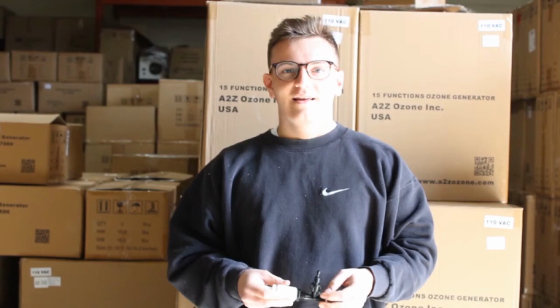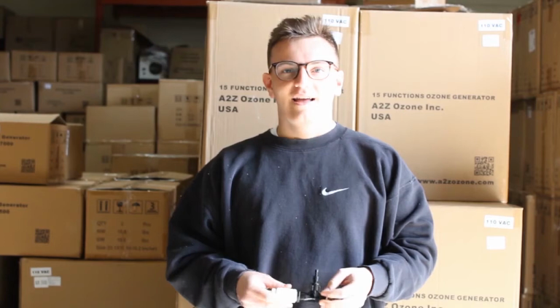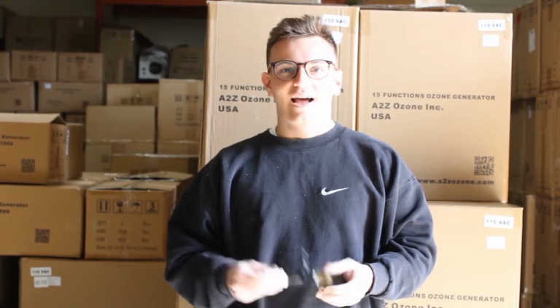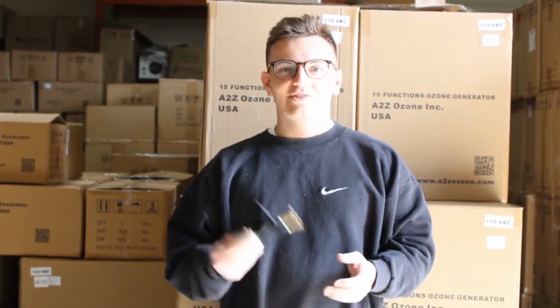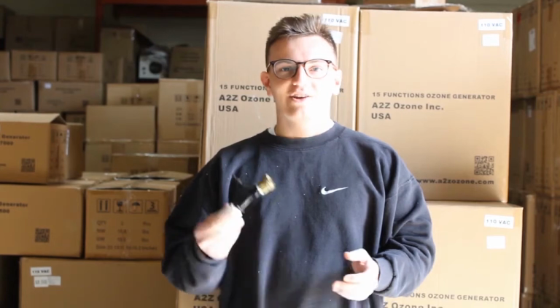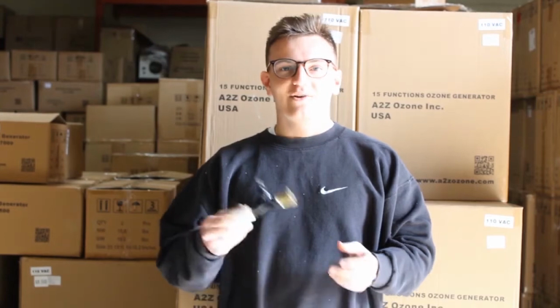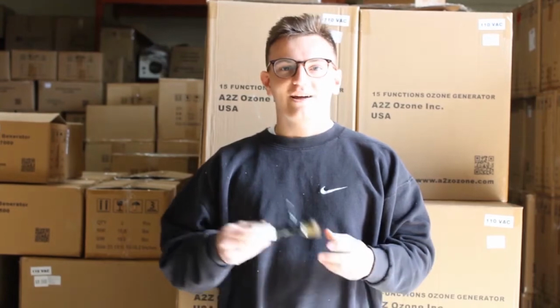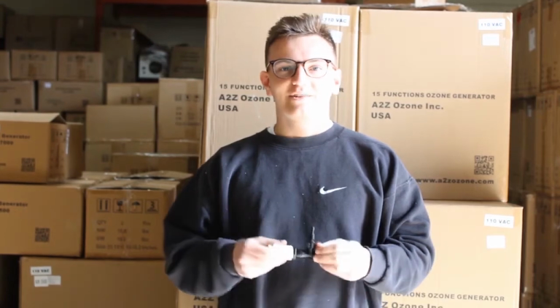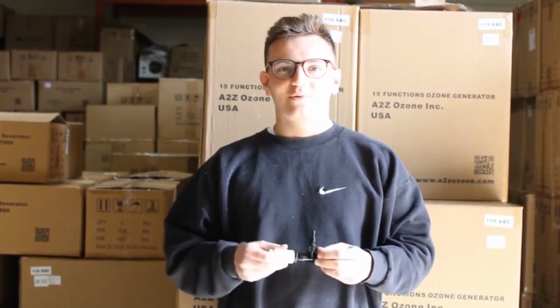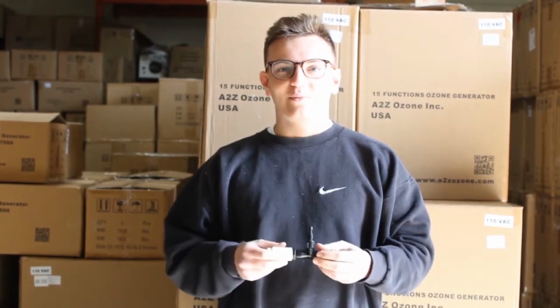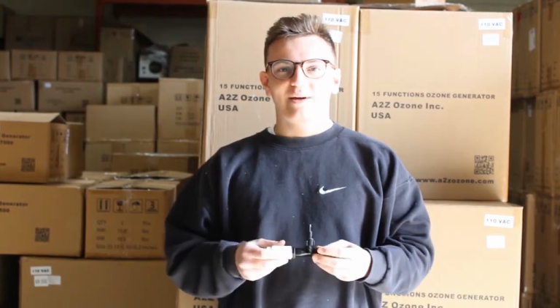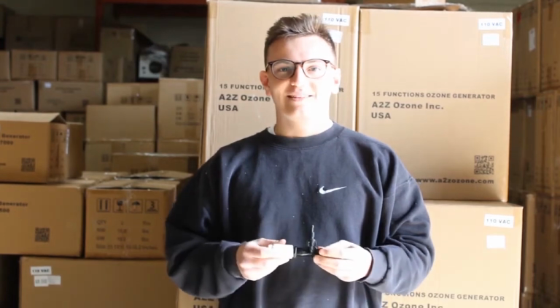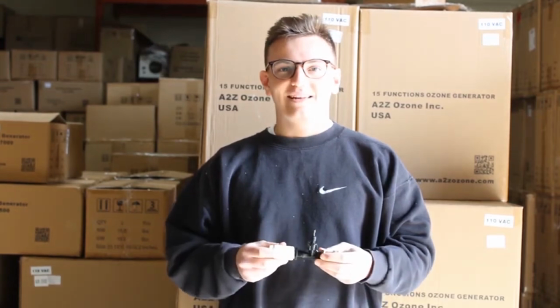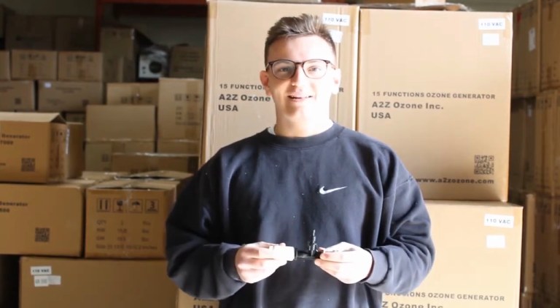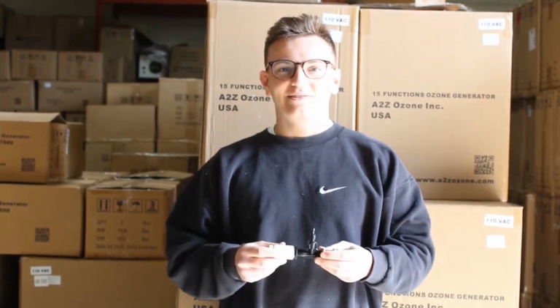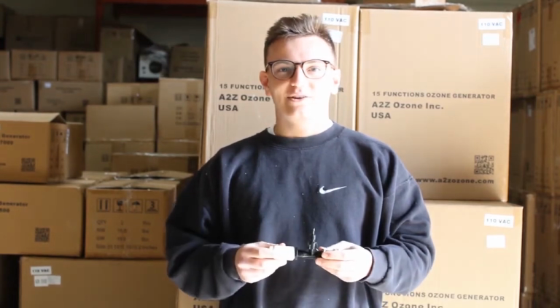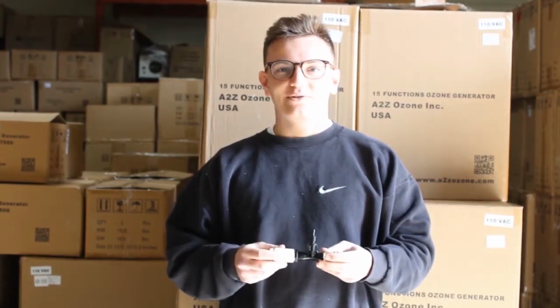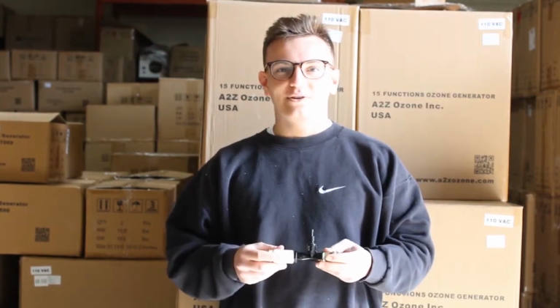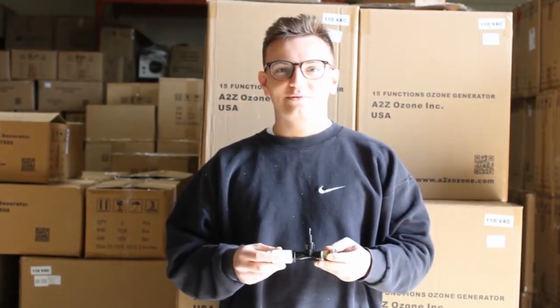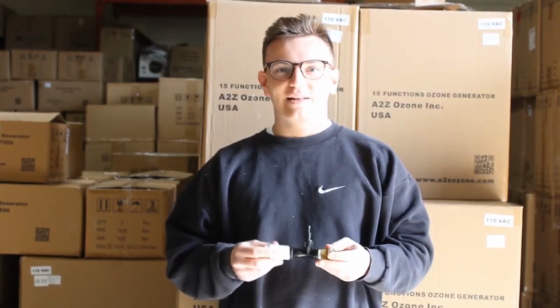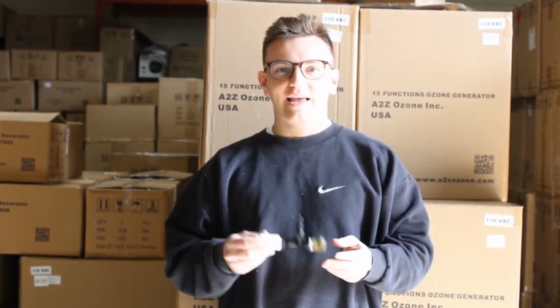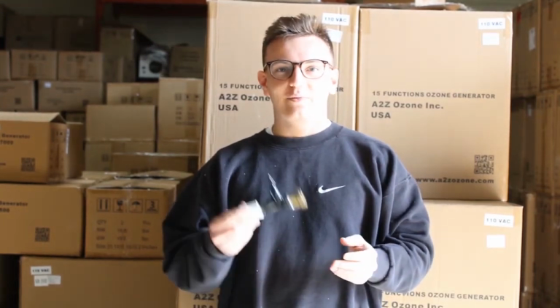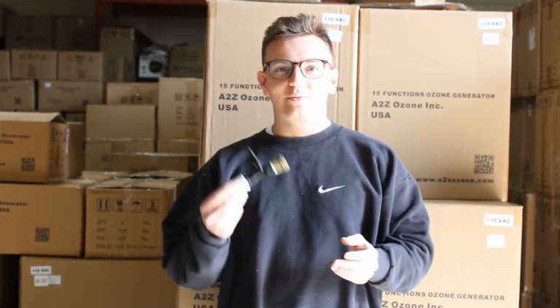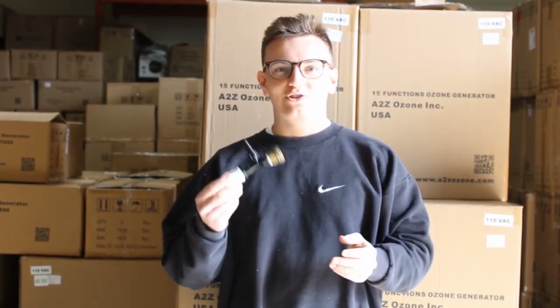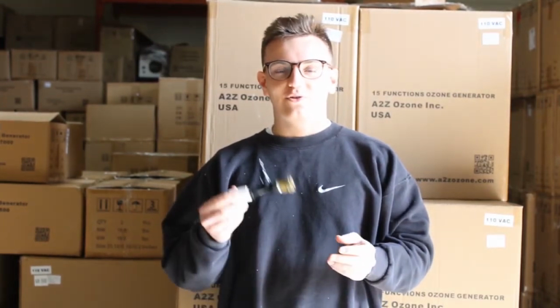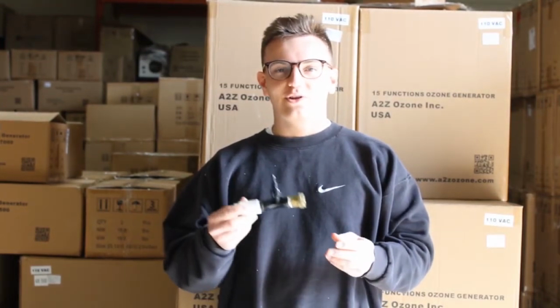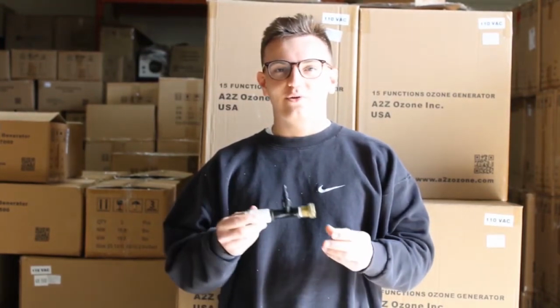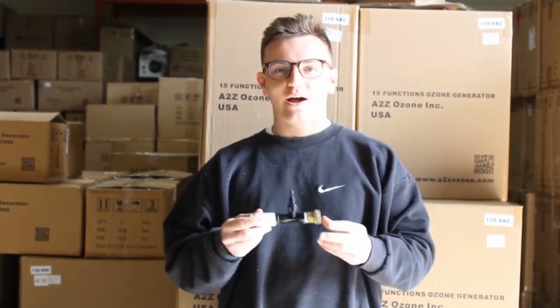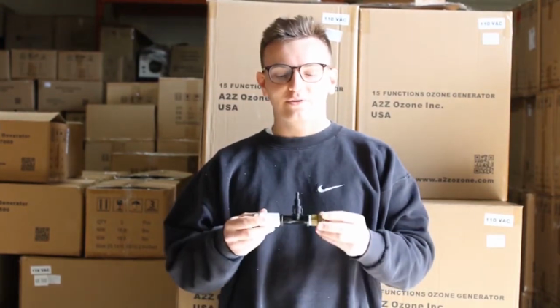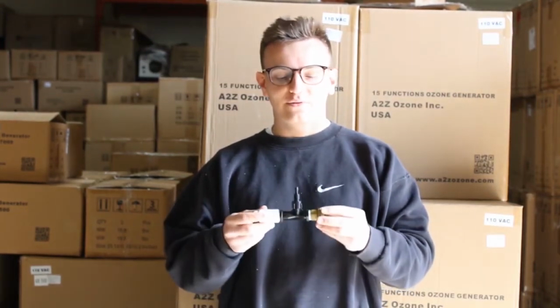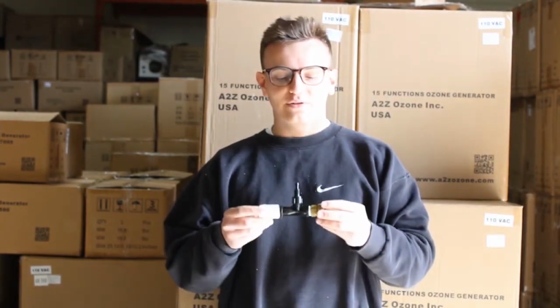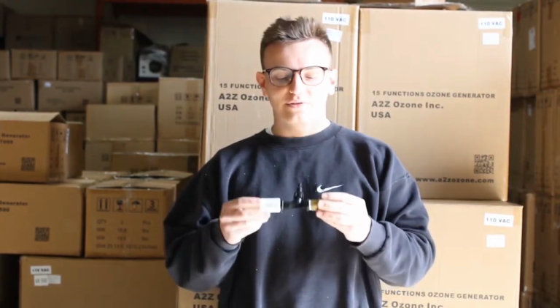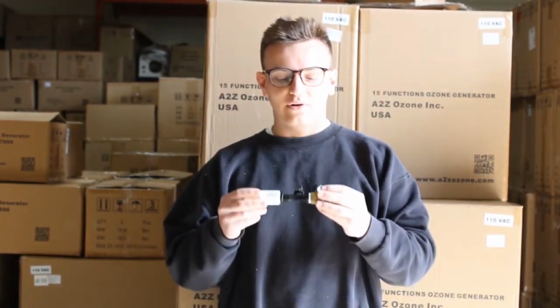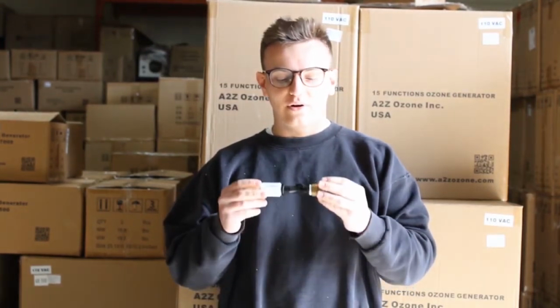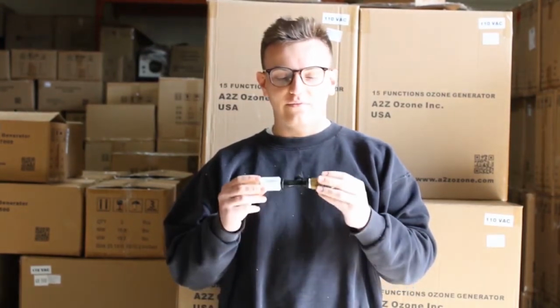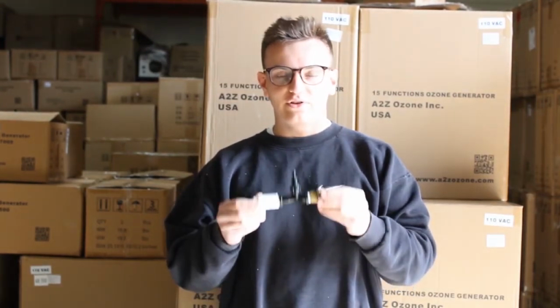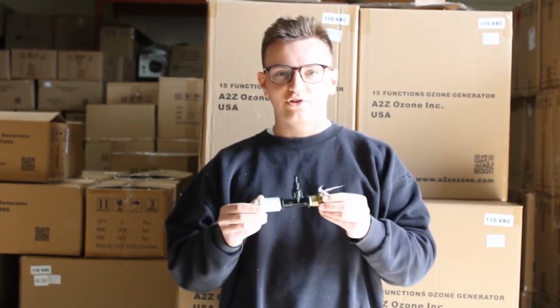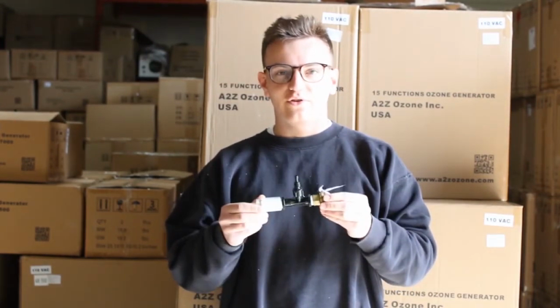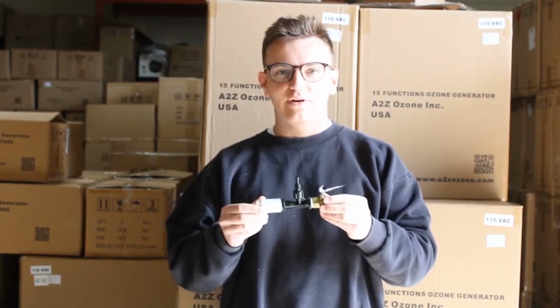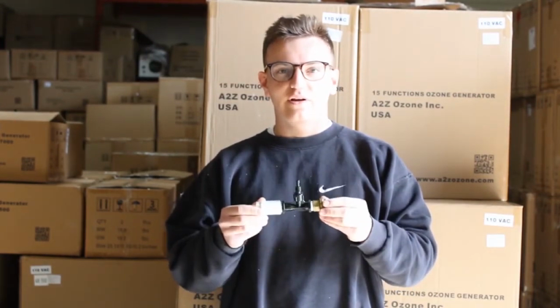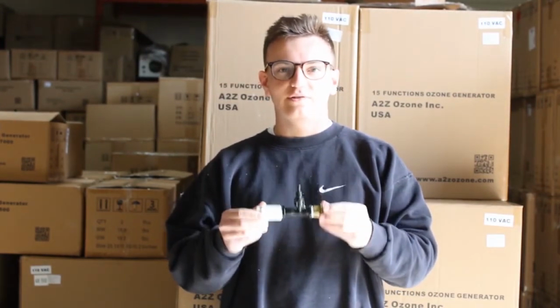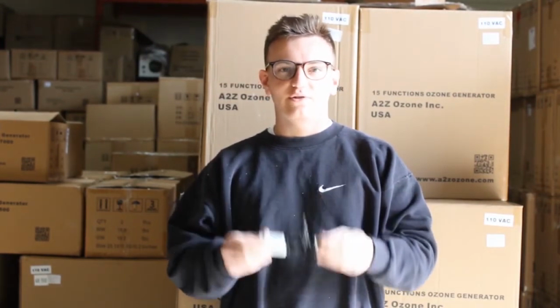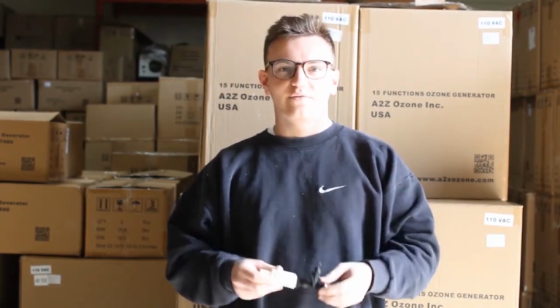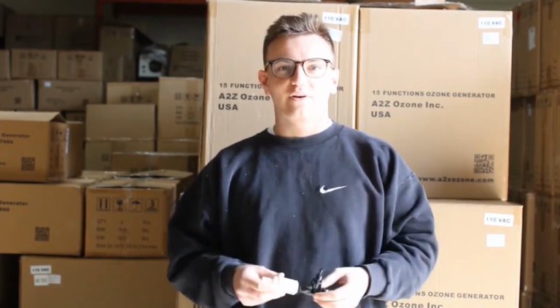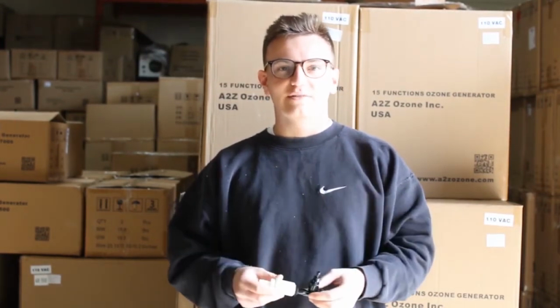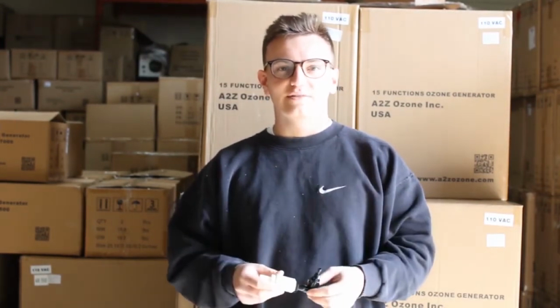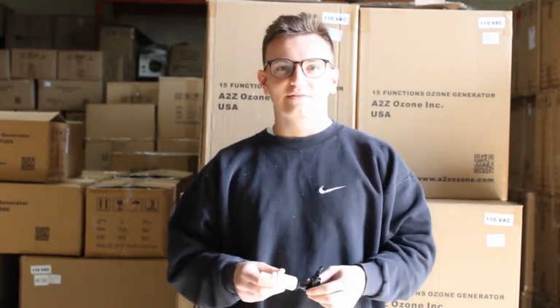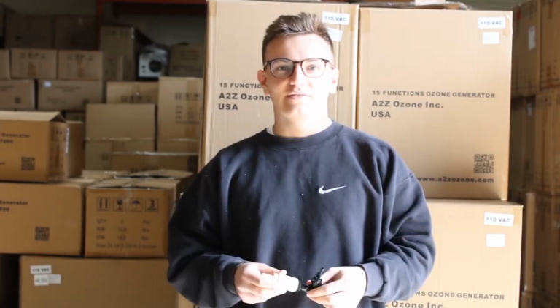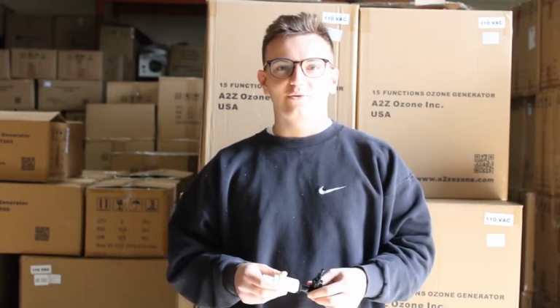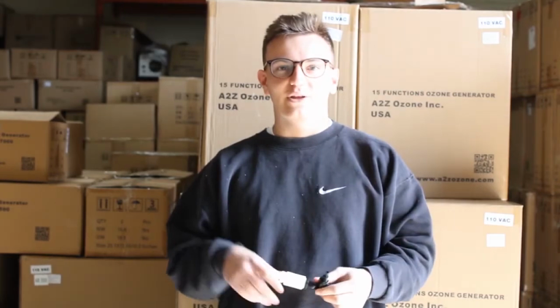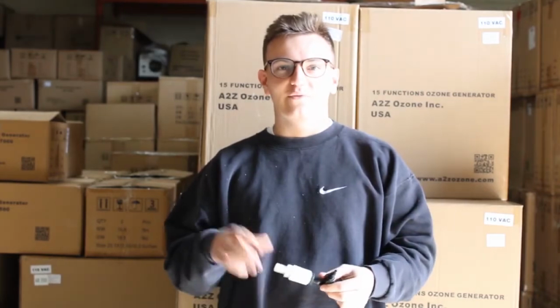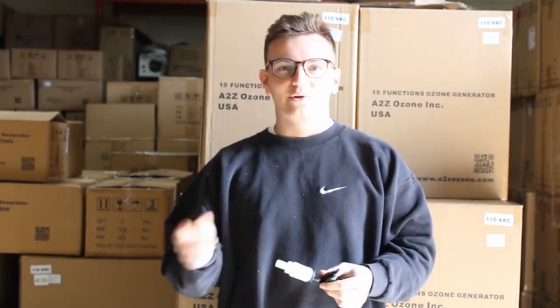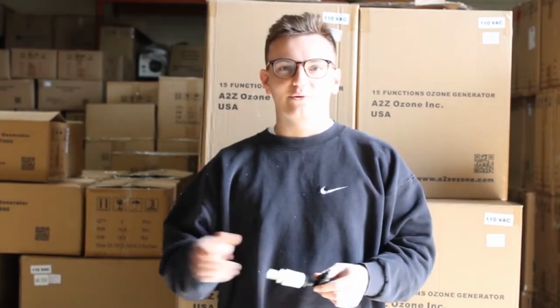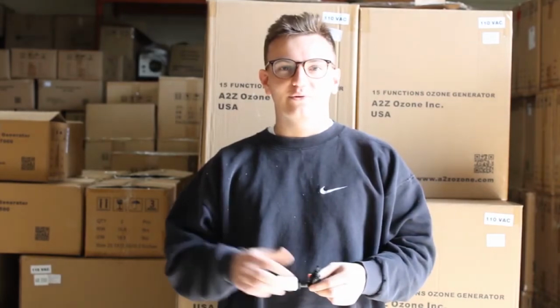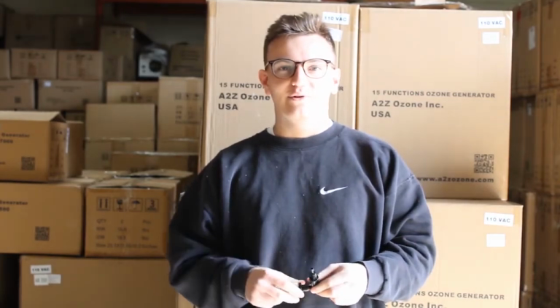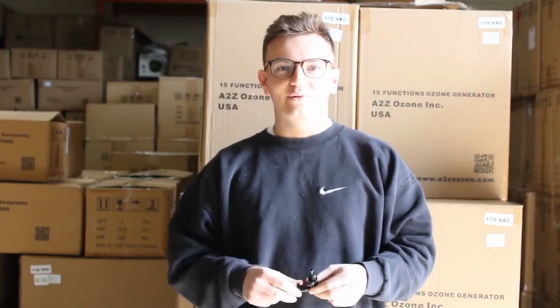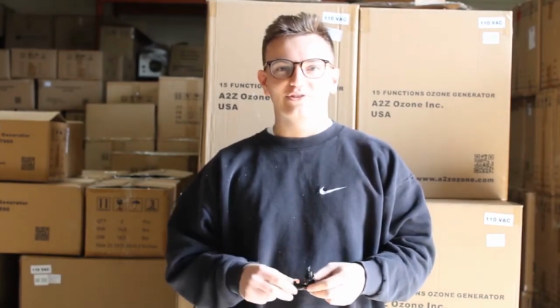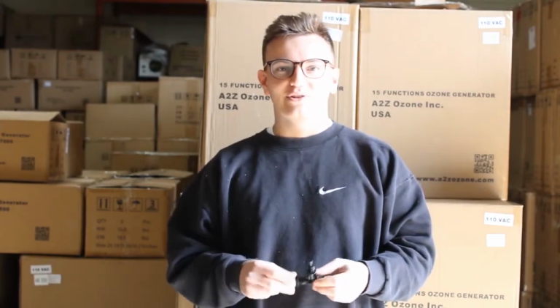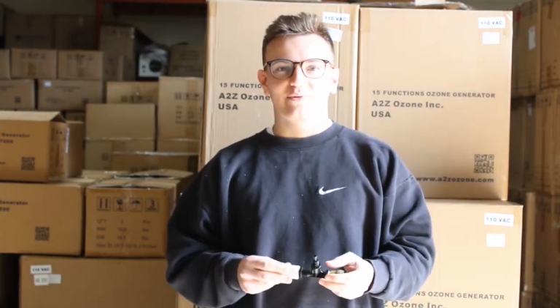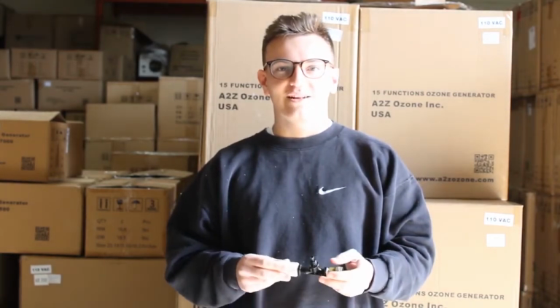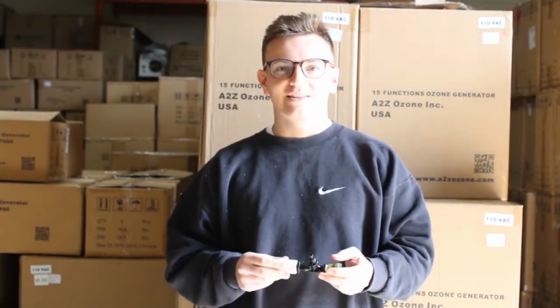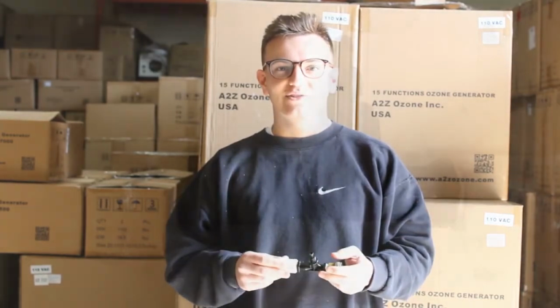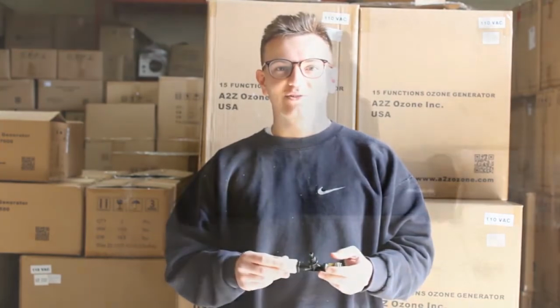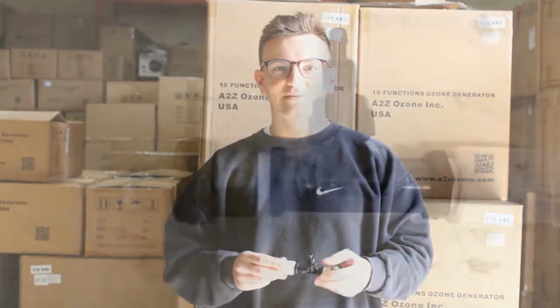How's it going guys? Welcome back to Aziozone. Today I'm going to be showing you how to install a Venturi onto your faucet. So without further ado, let's jump right into it.